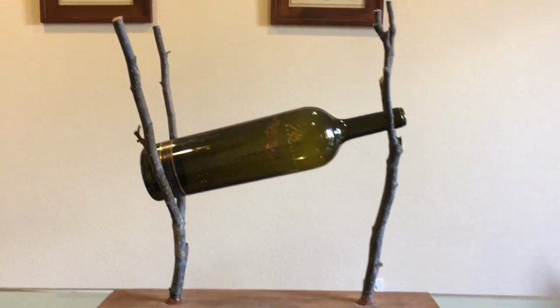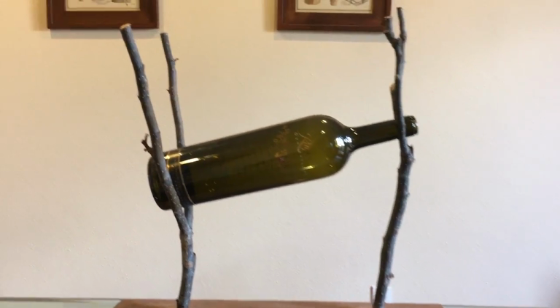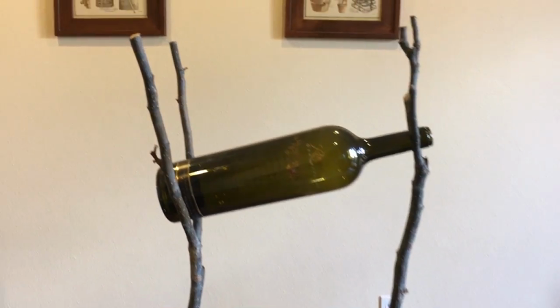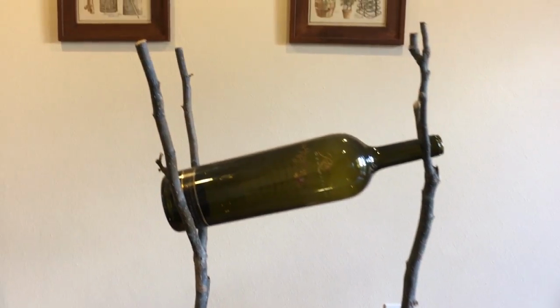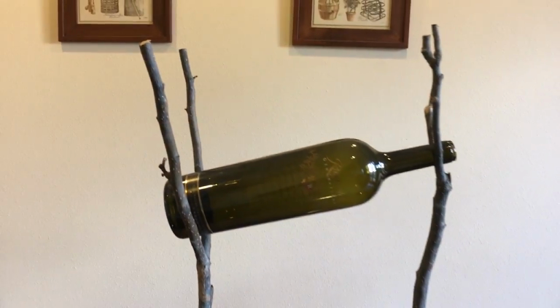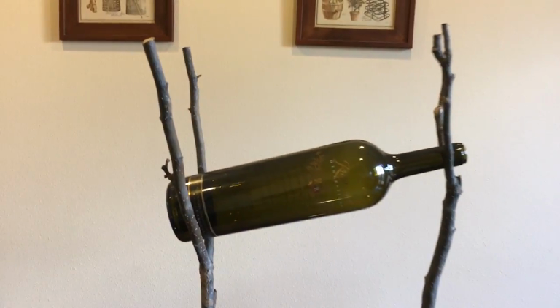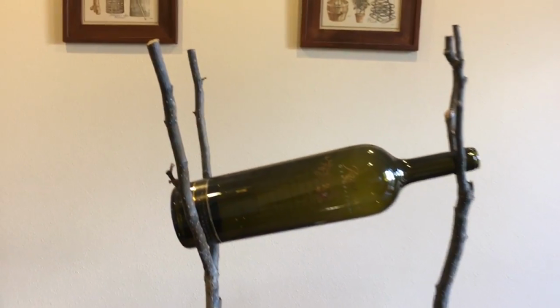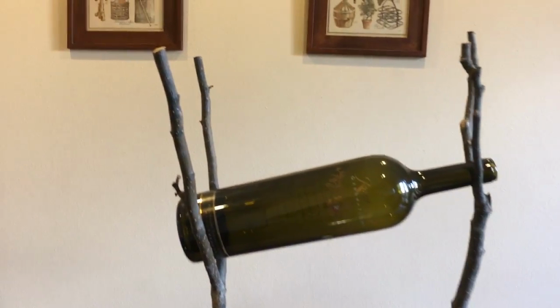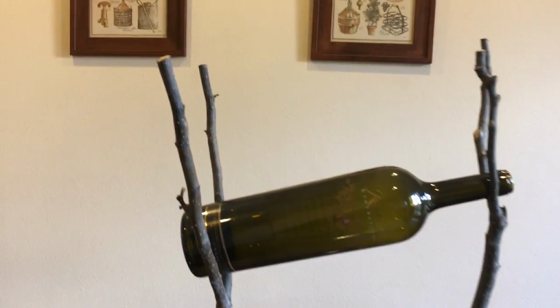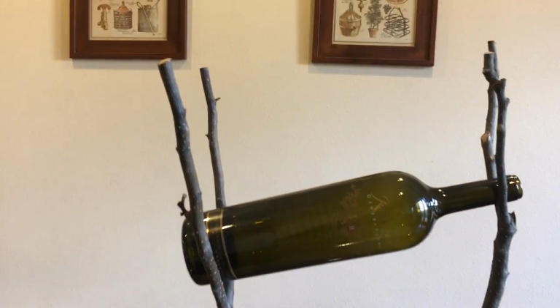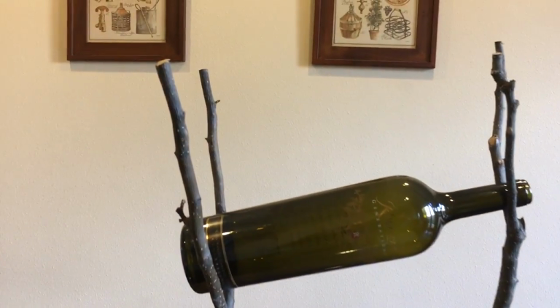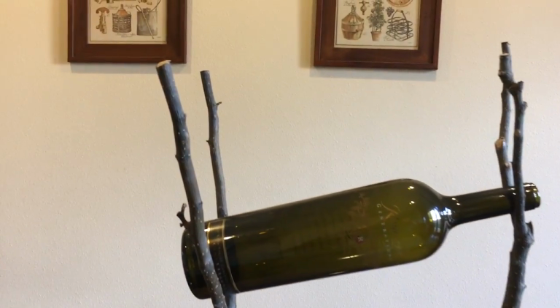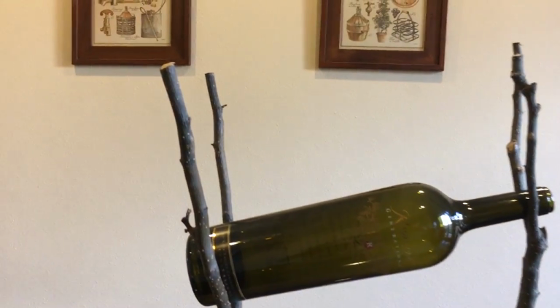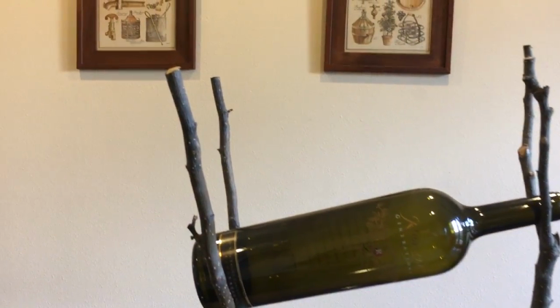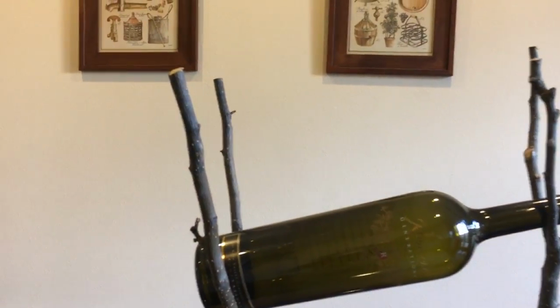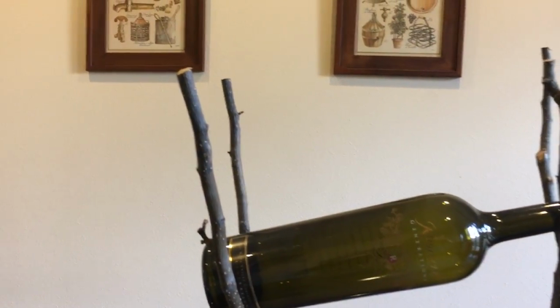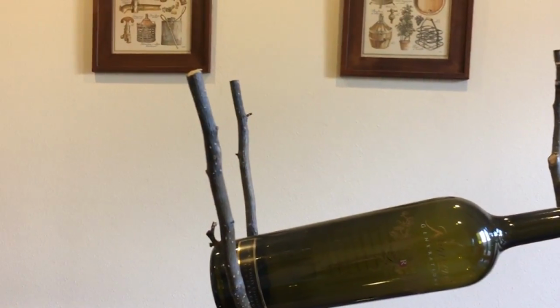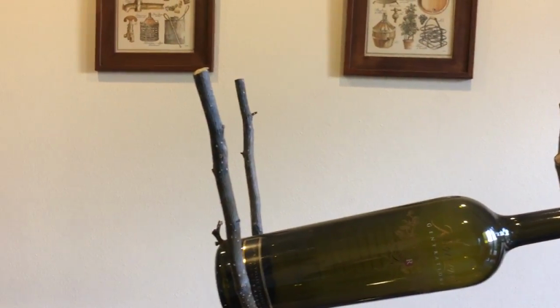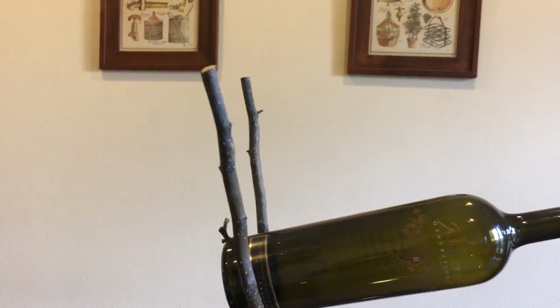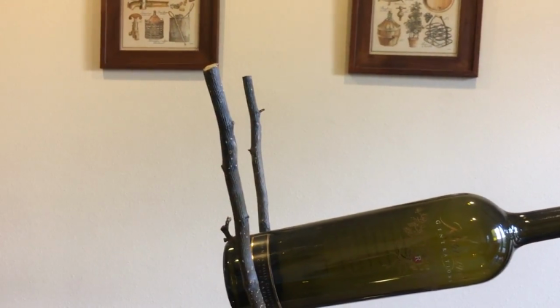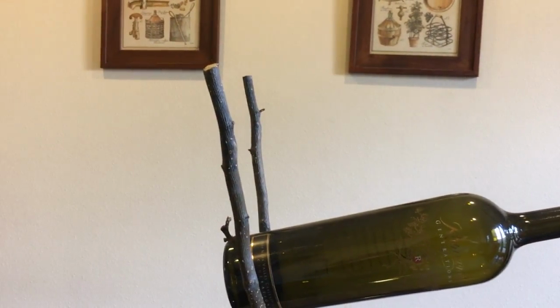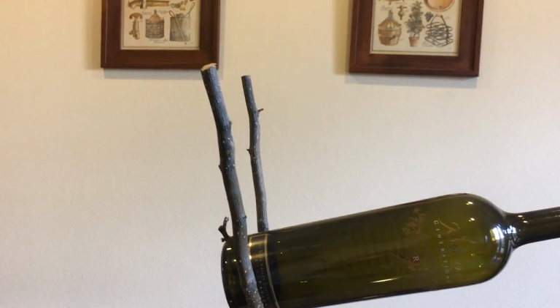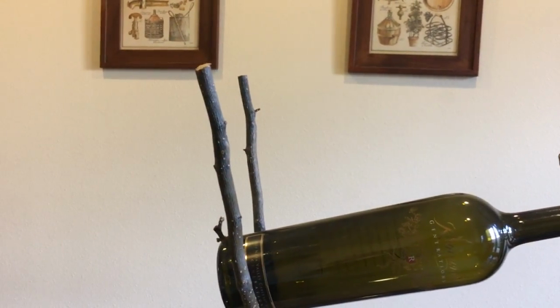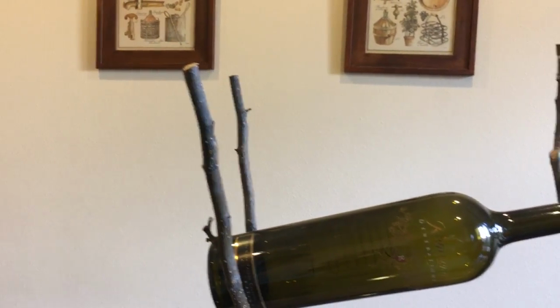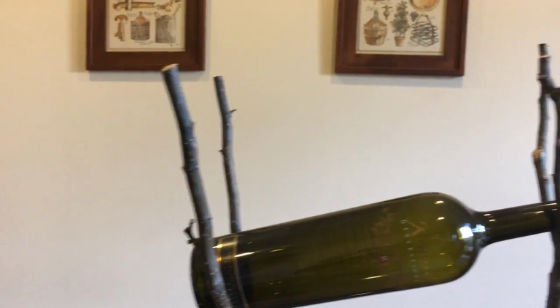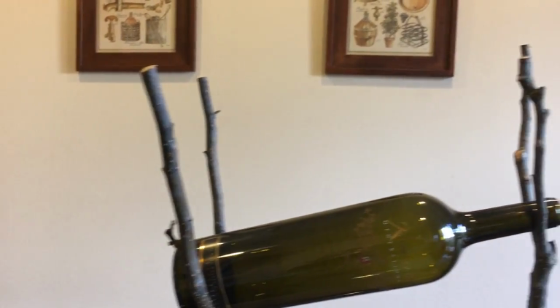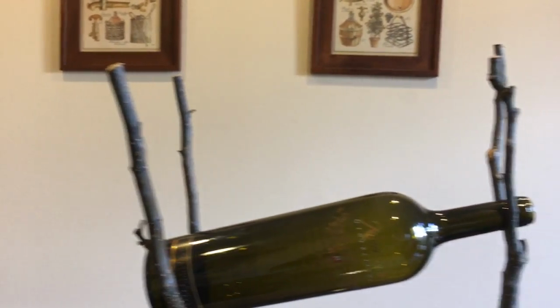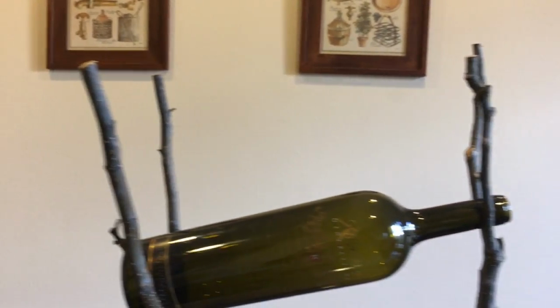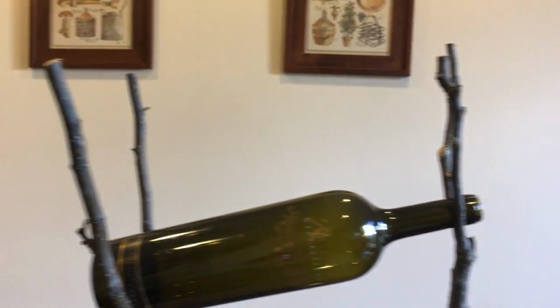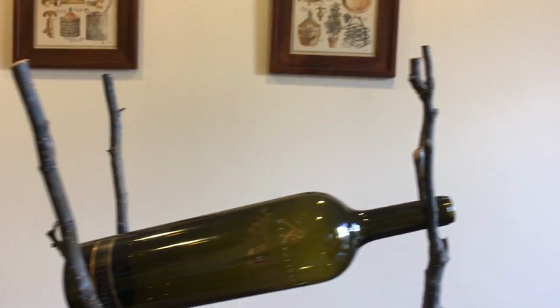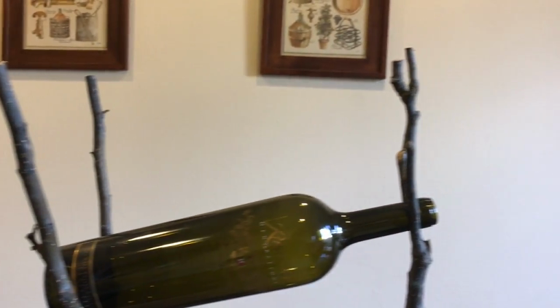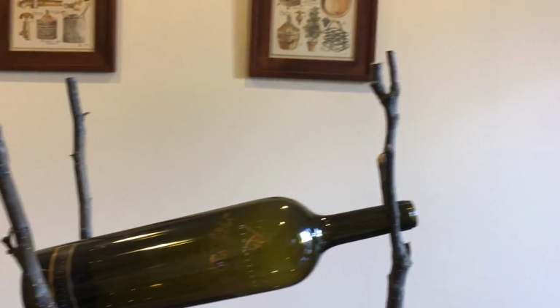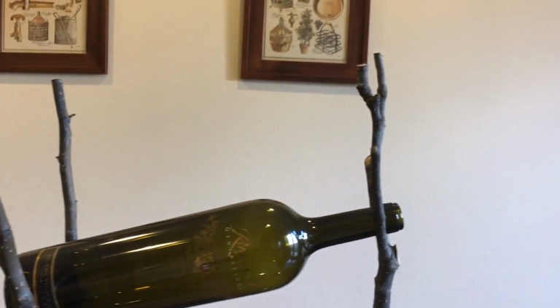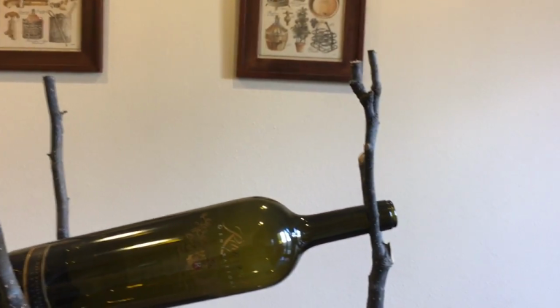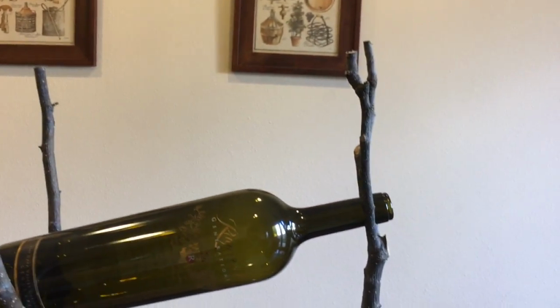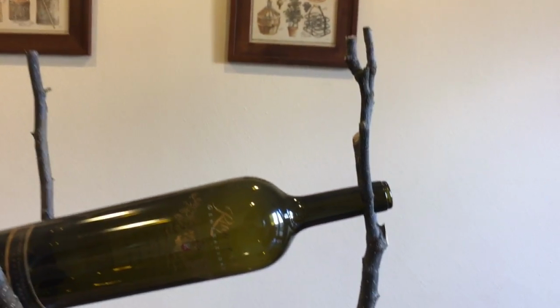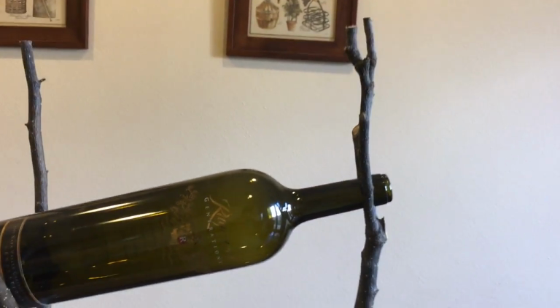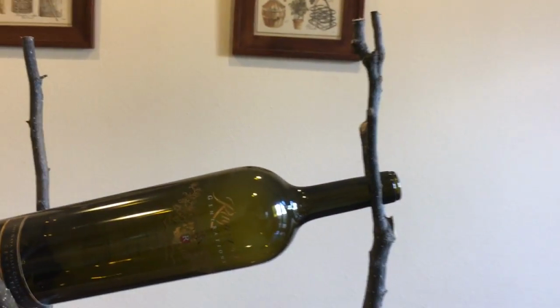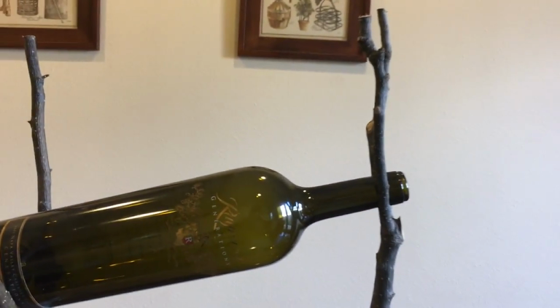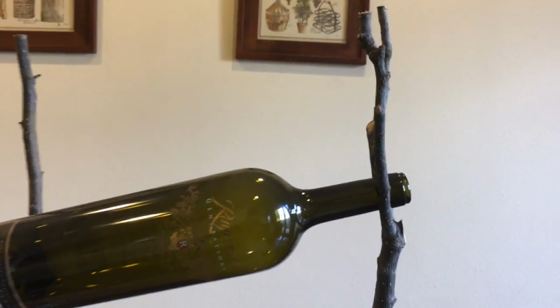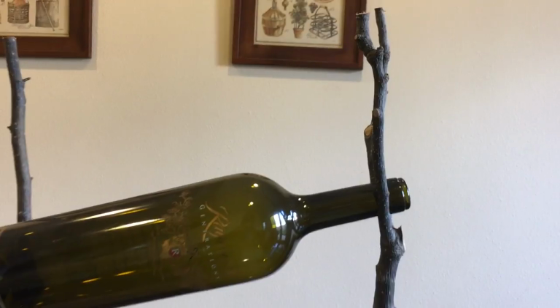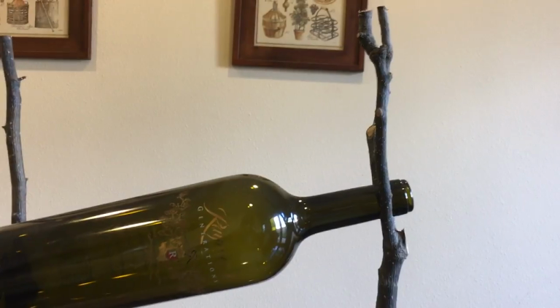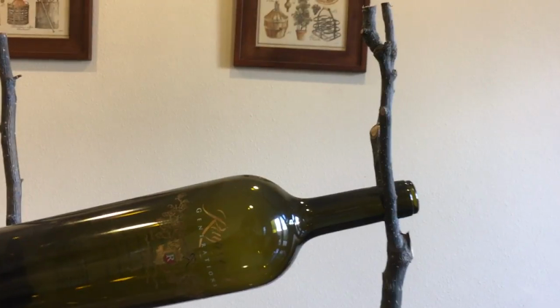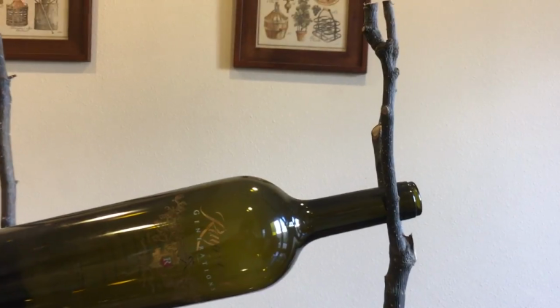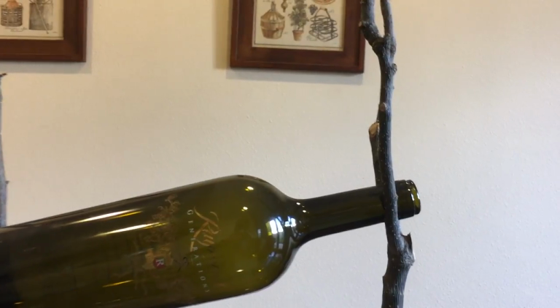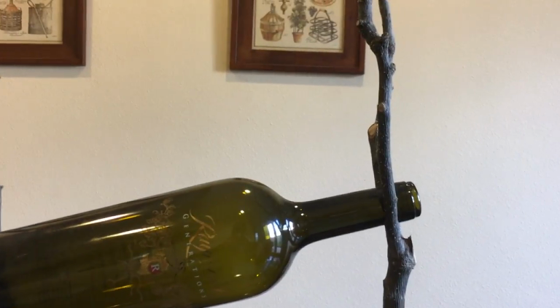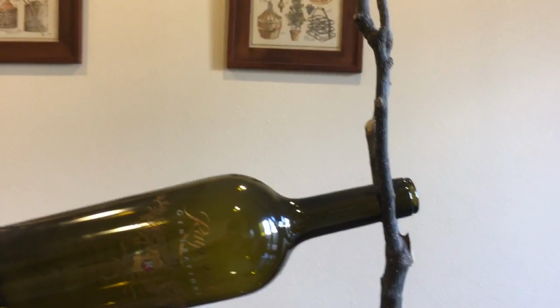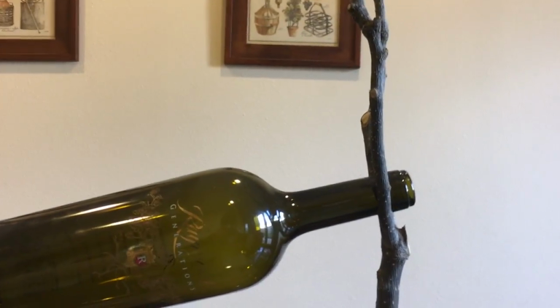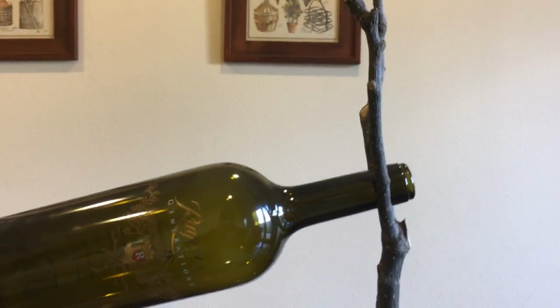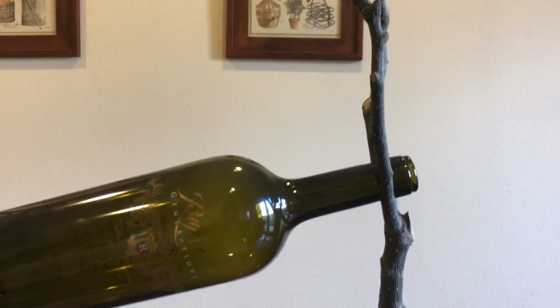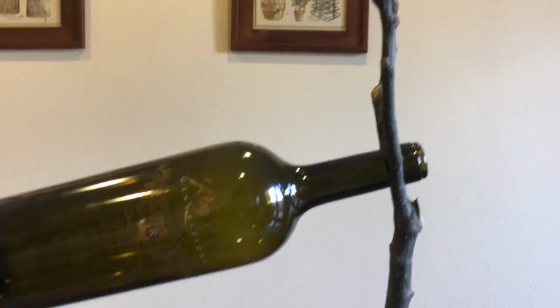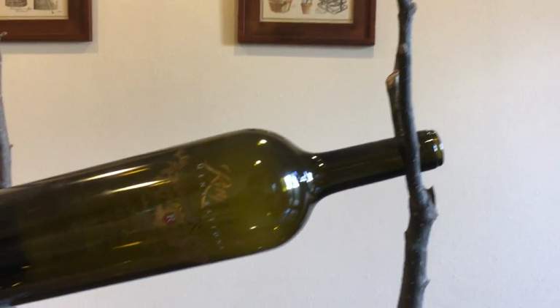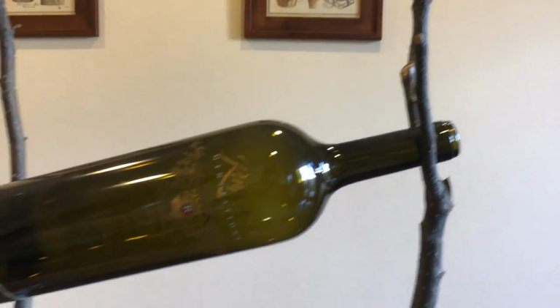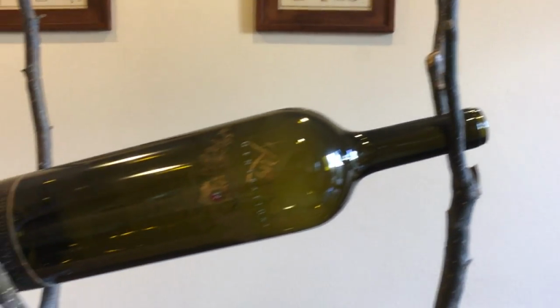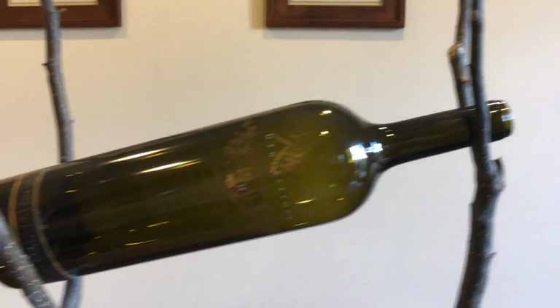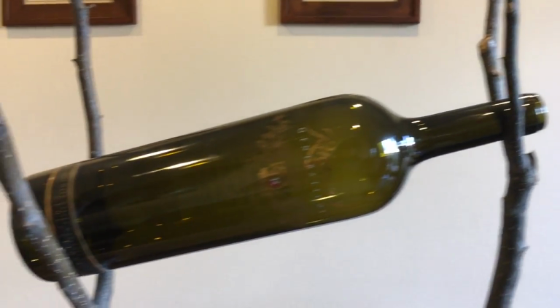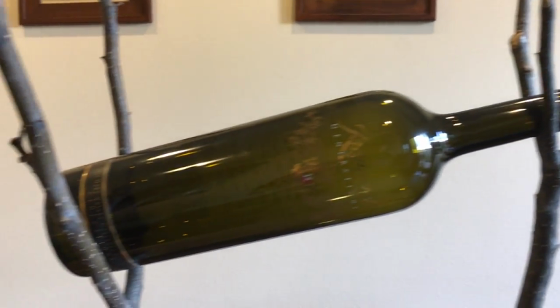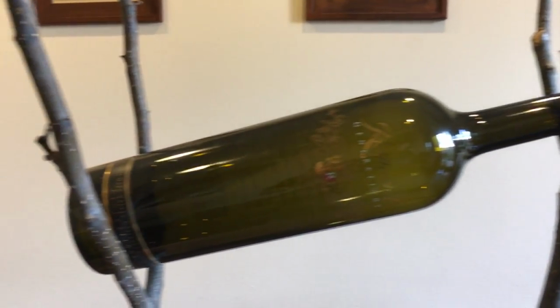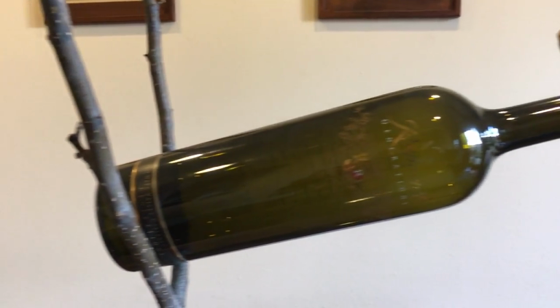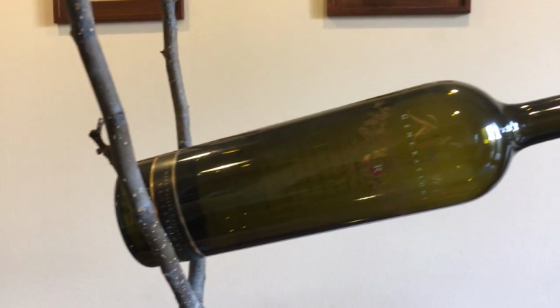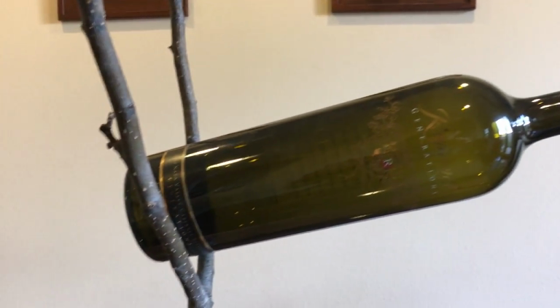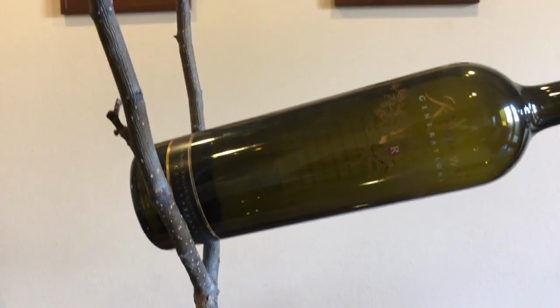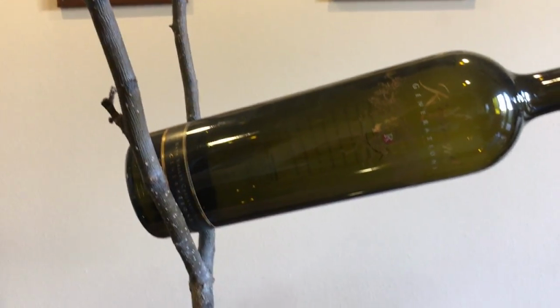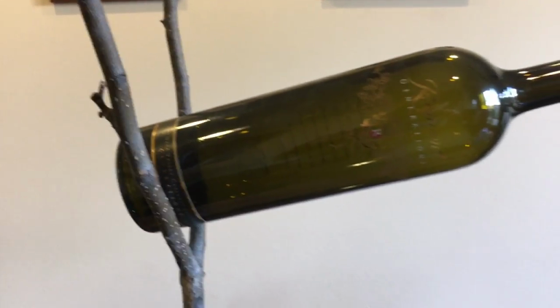In this video I'm making a wine bottle stand for a large wine bottle my dad has, out of walnut and two branches from my backyard.